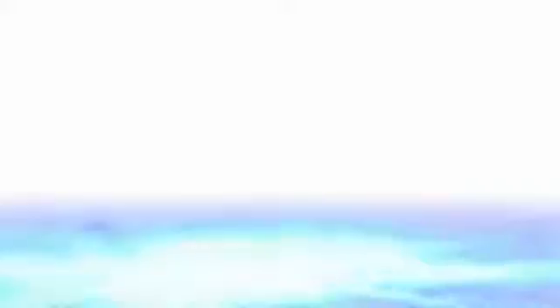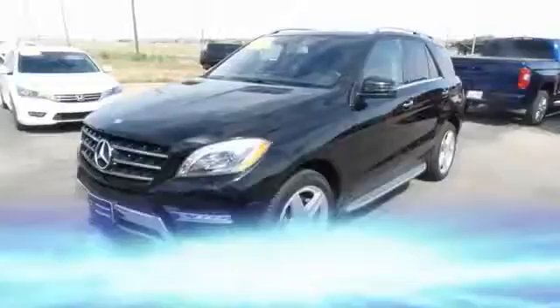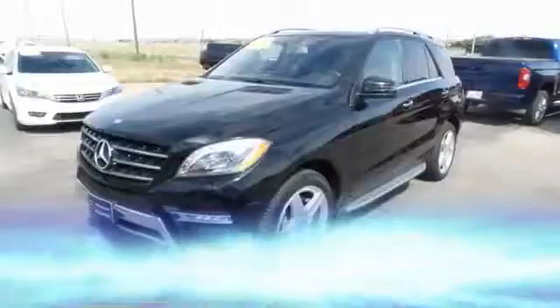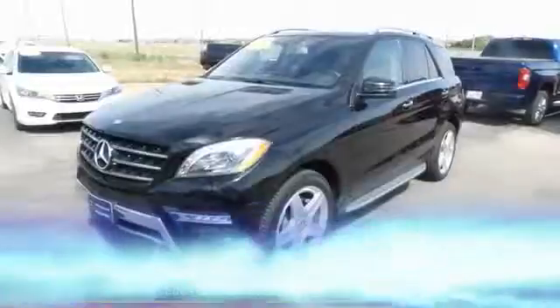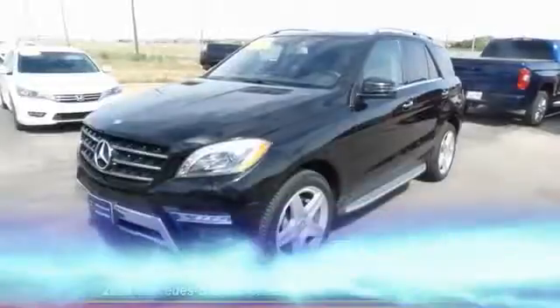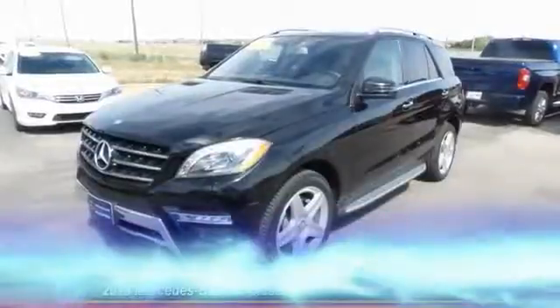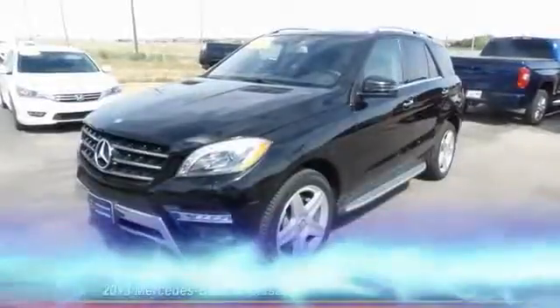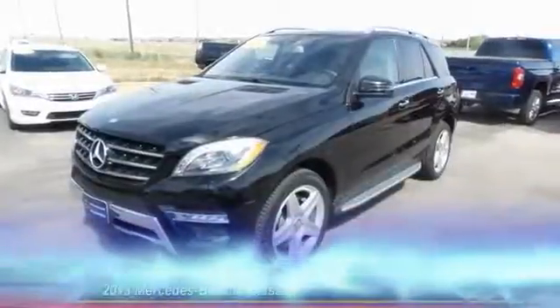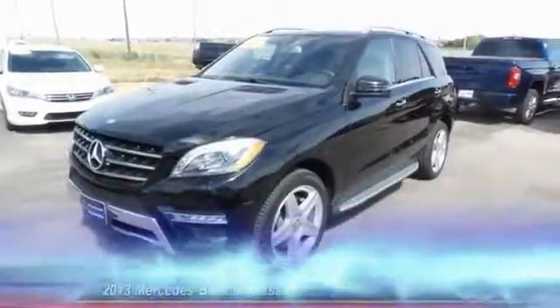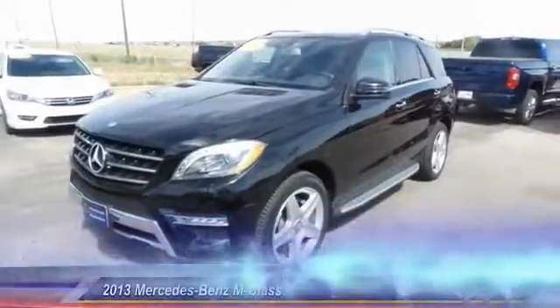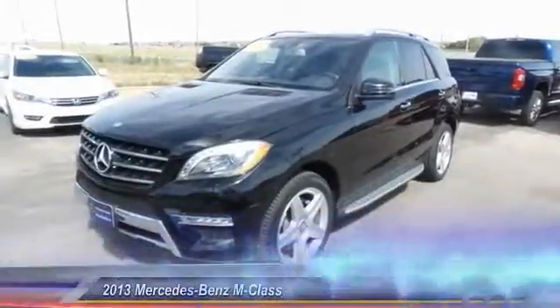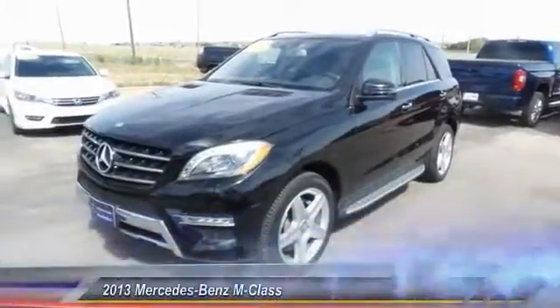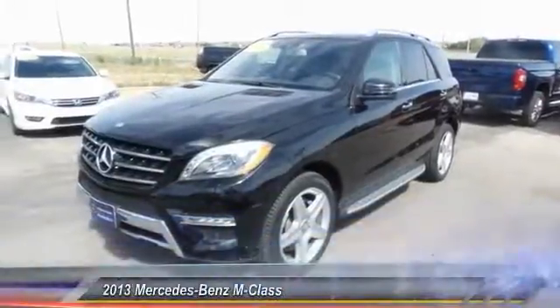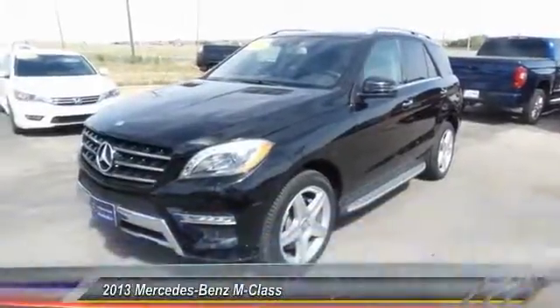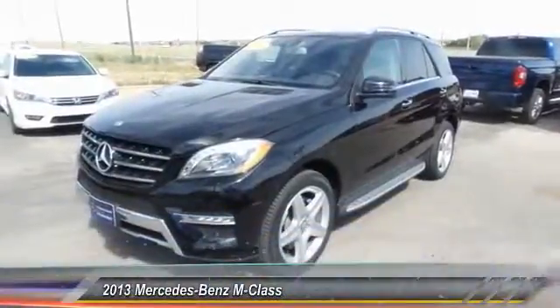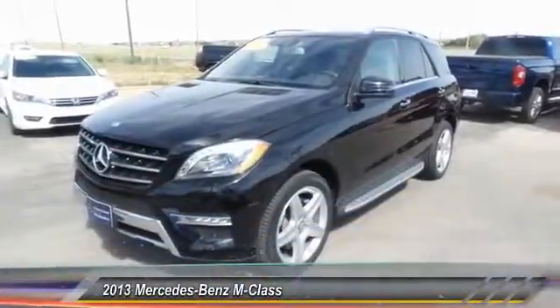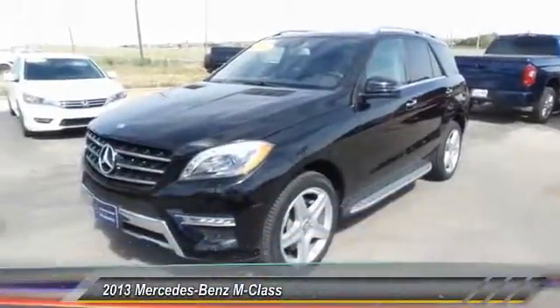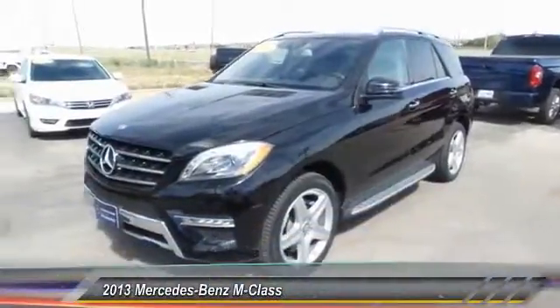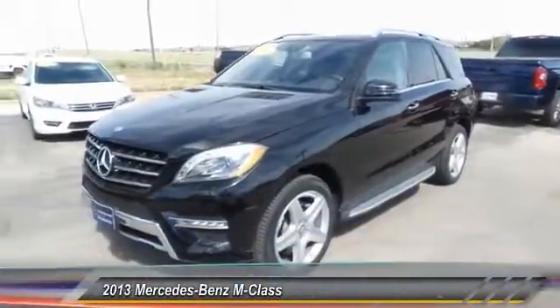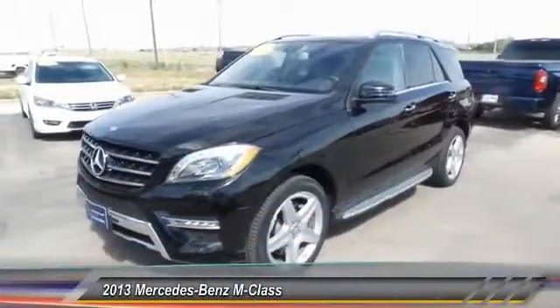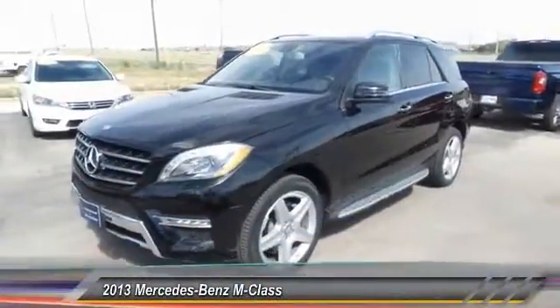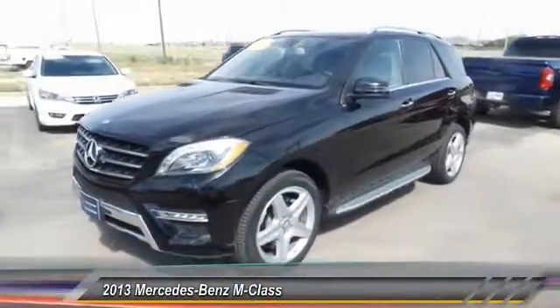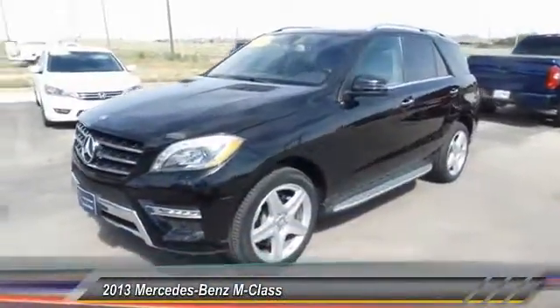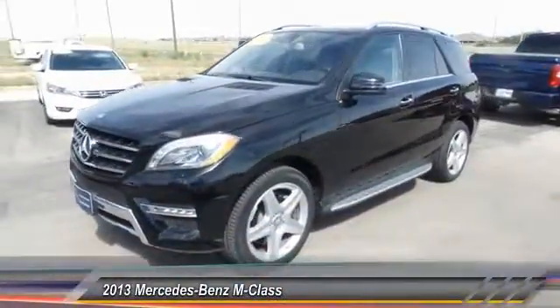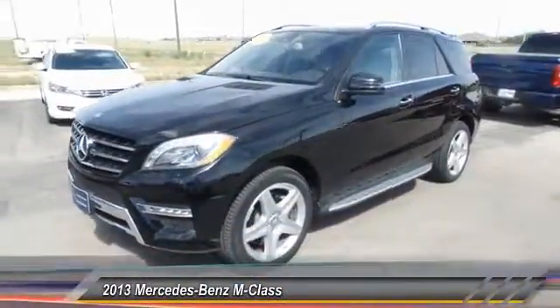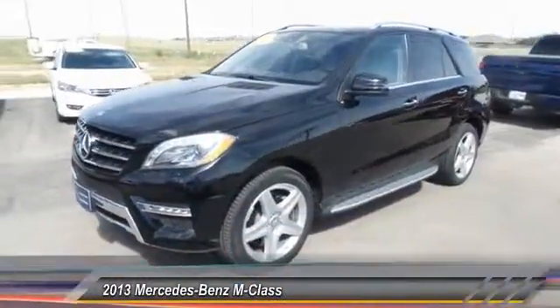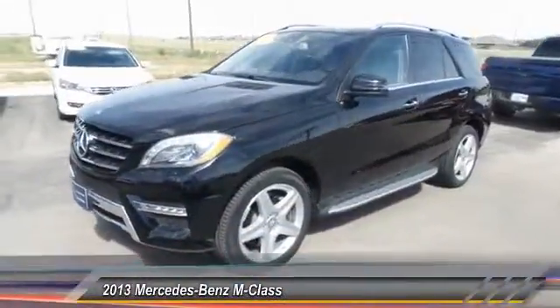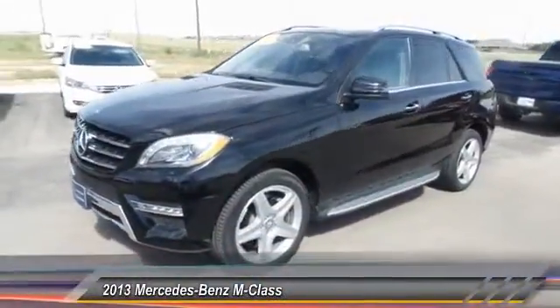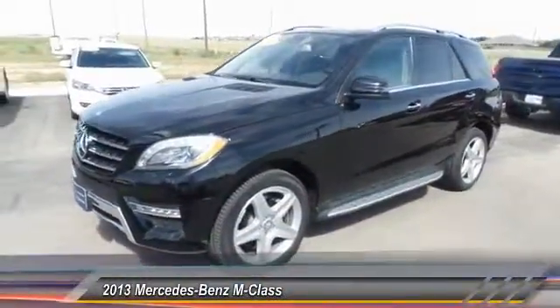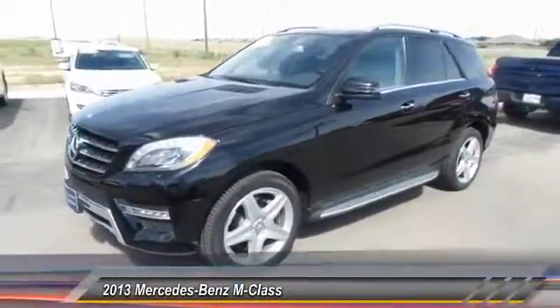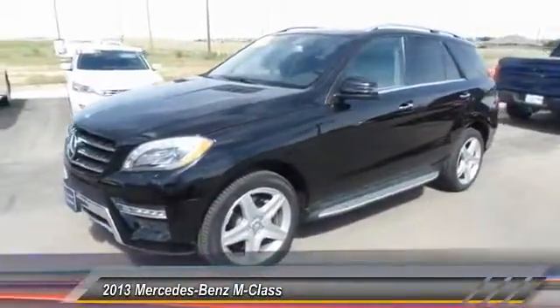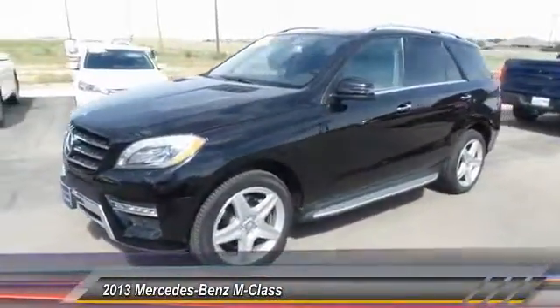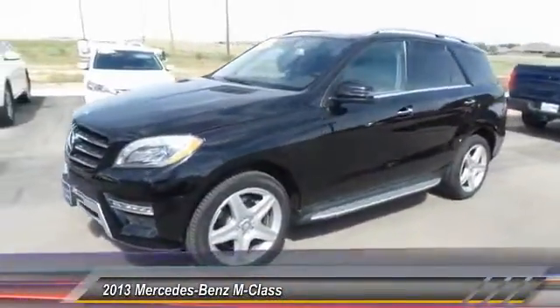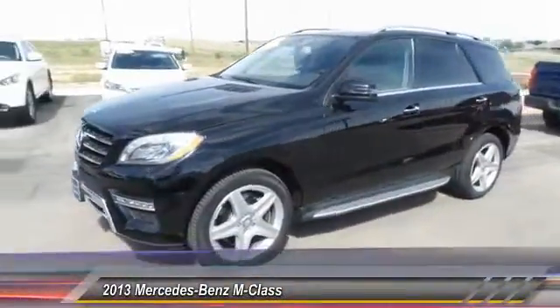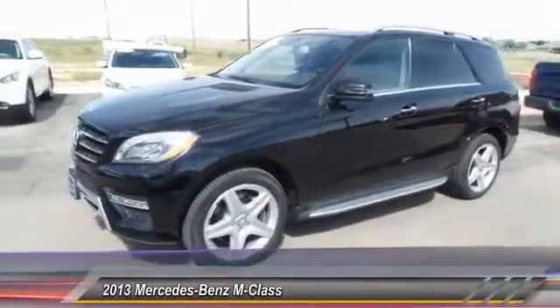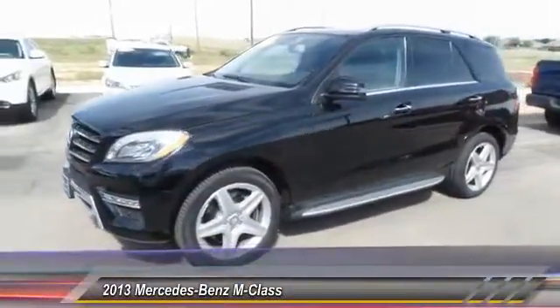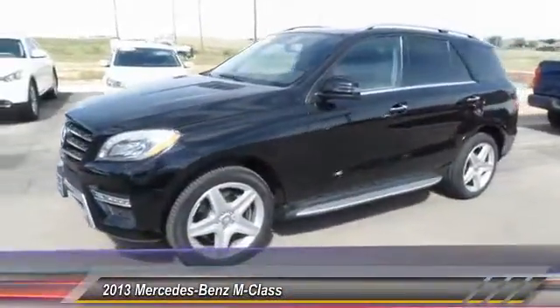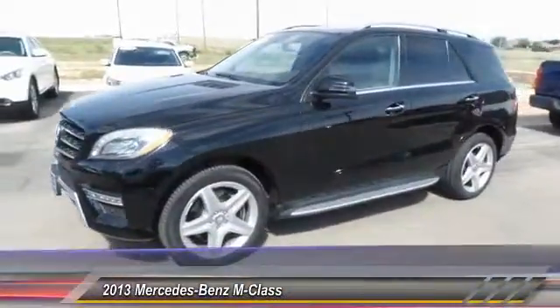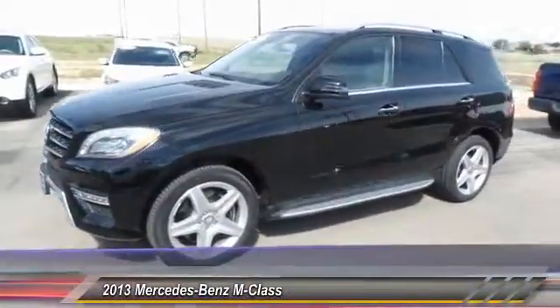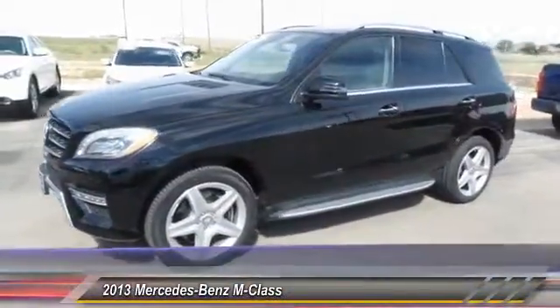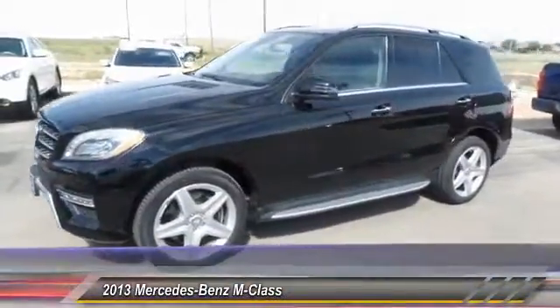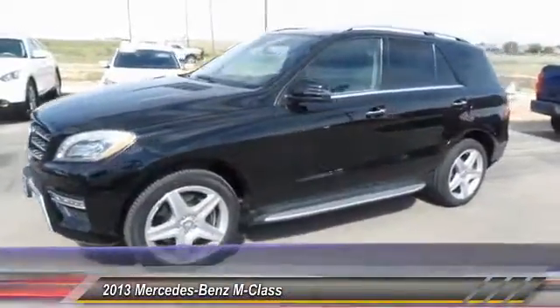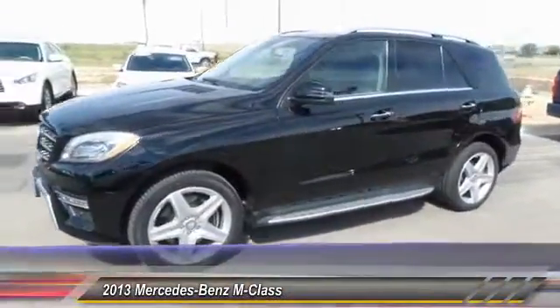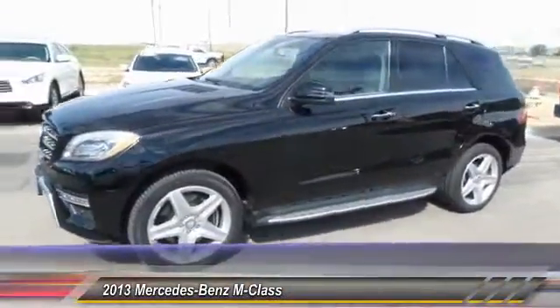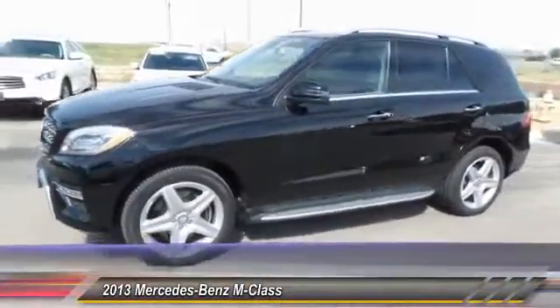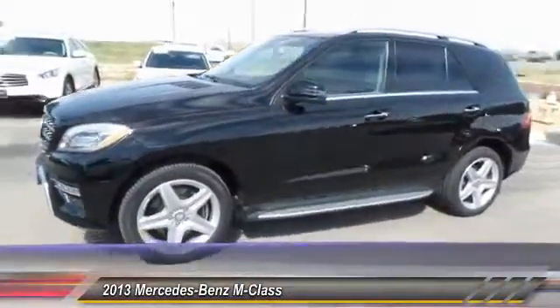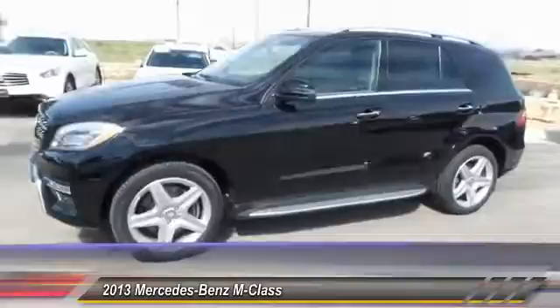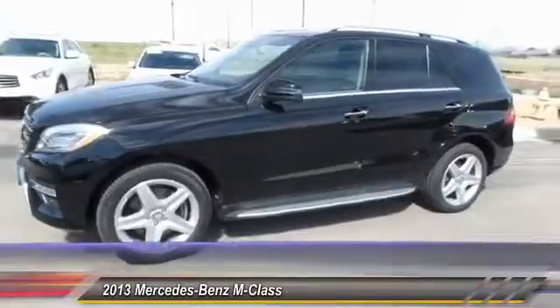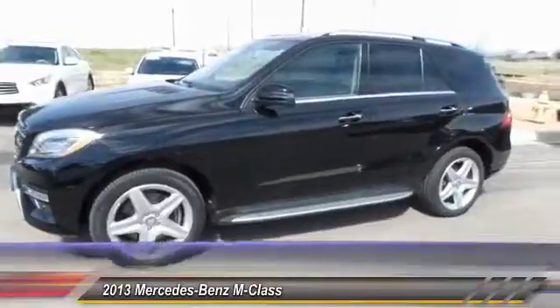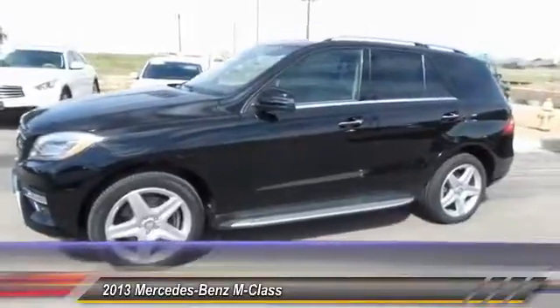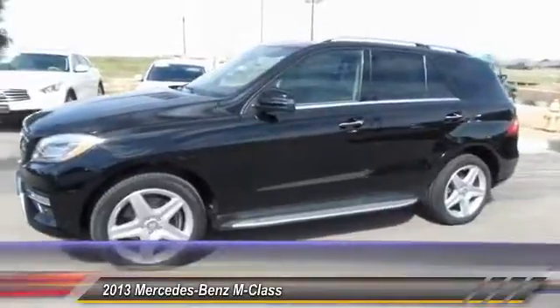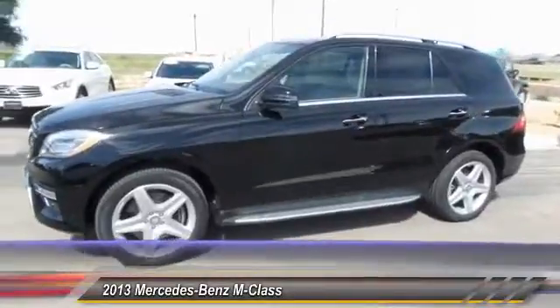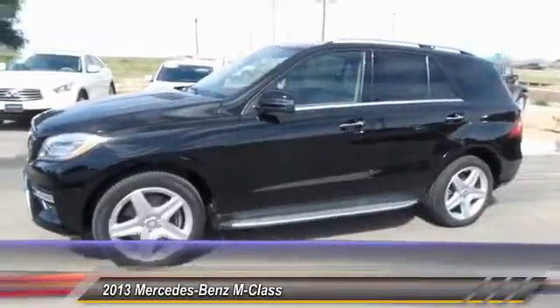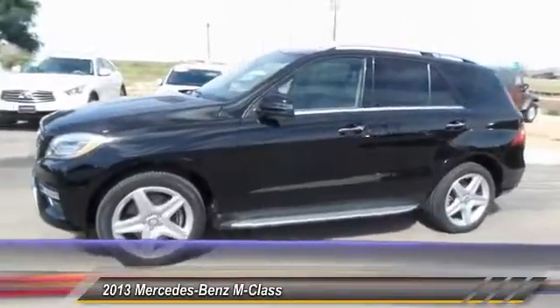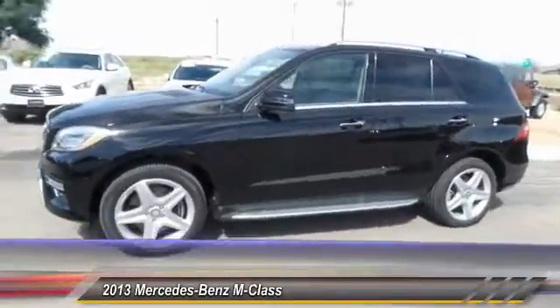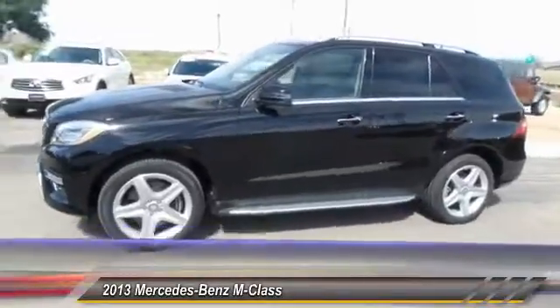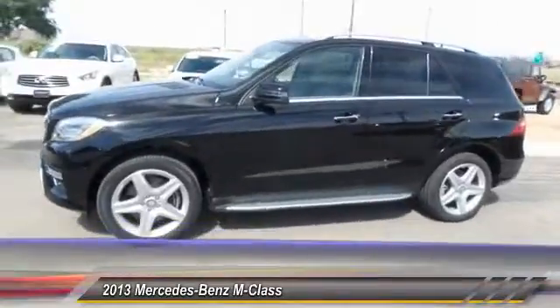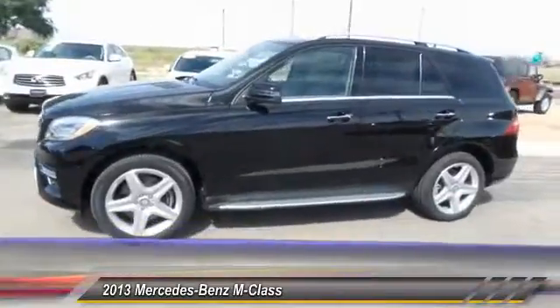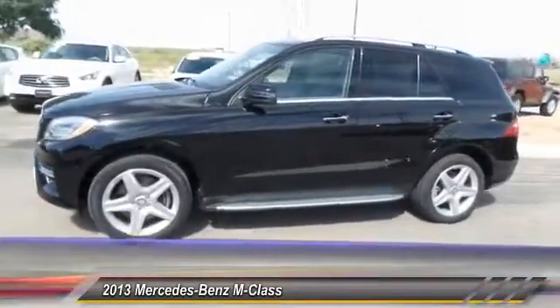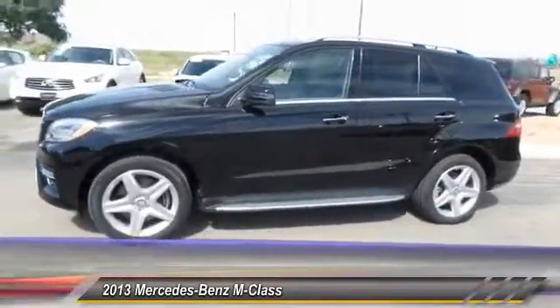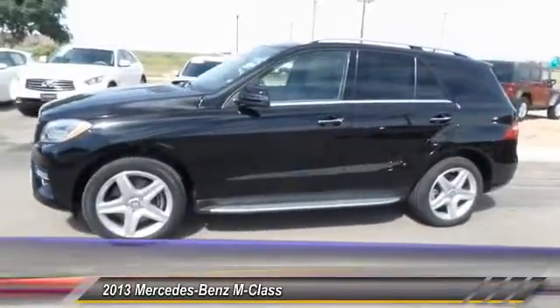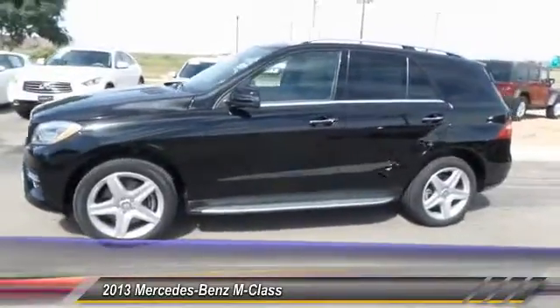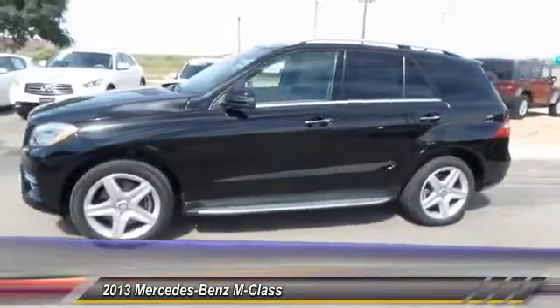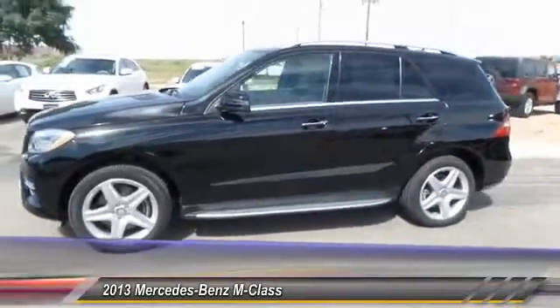The 2013 M-Class. Top-rated safety. It runs in the family. It is something we never take for granted.